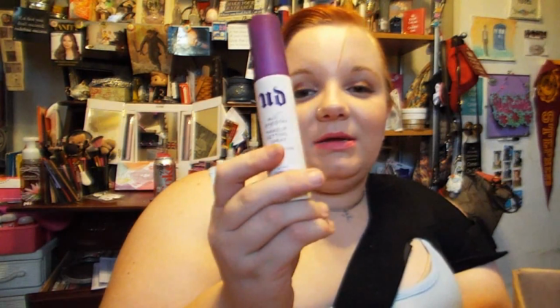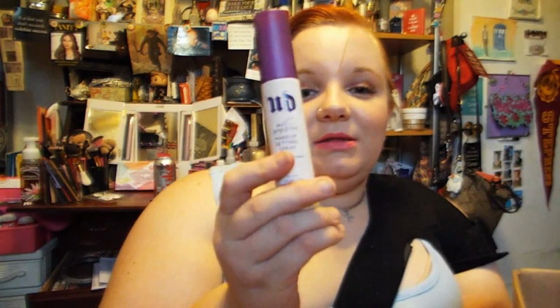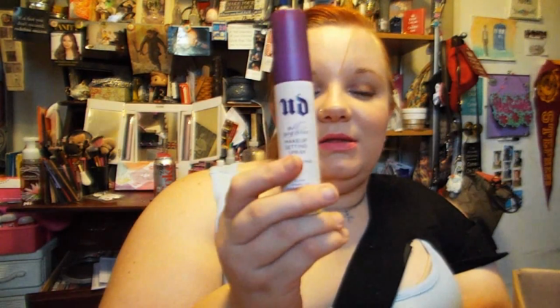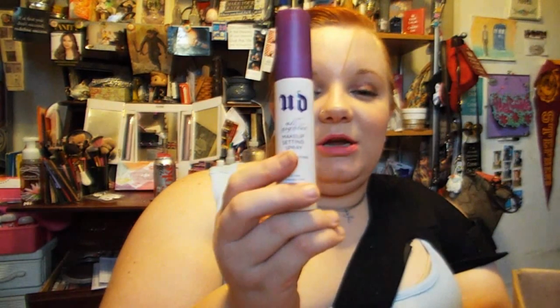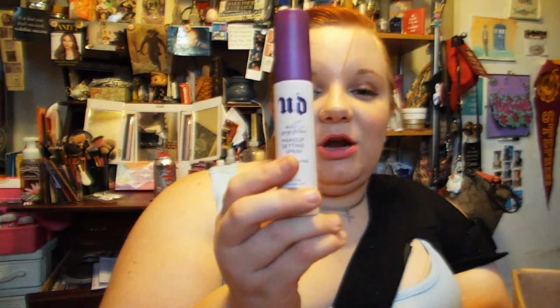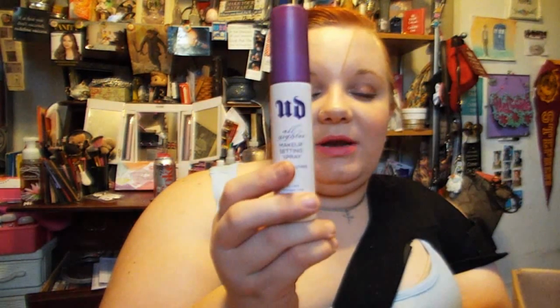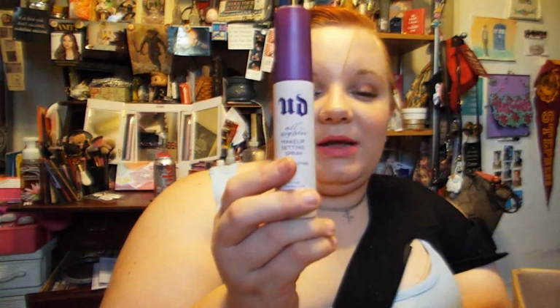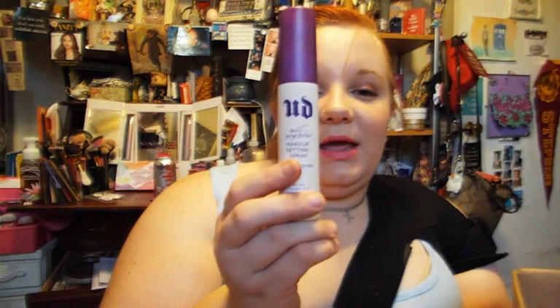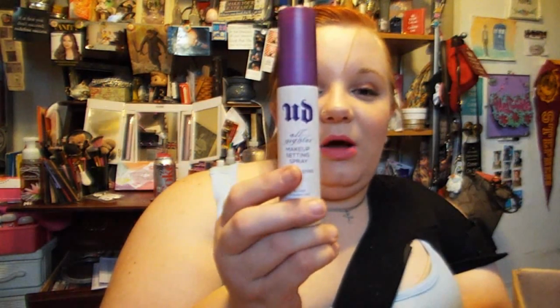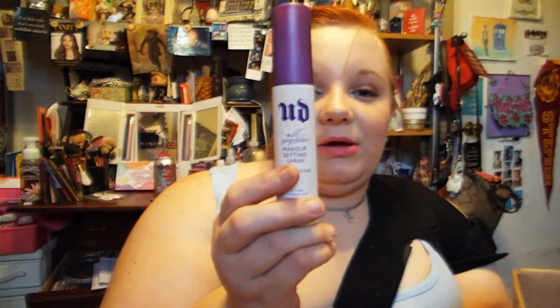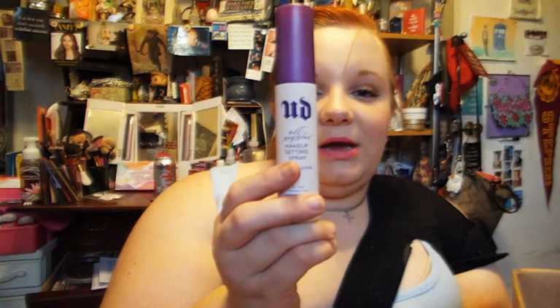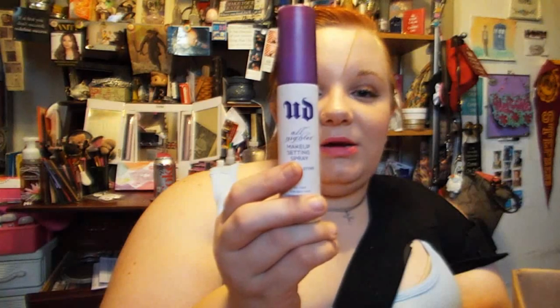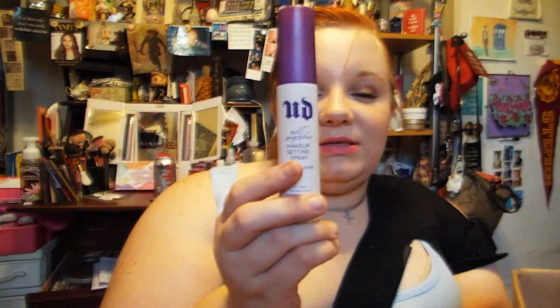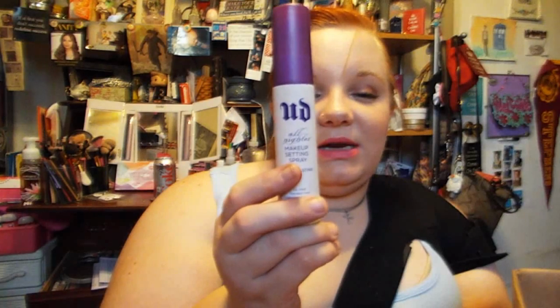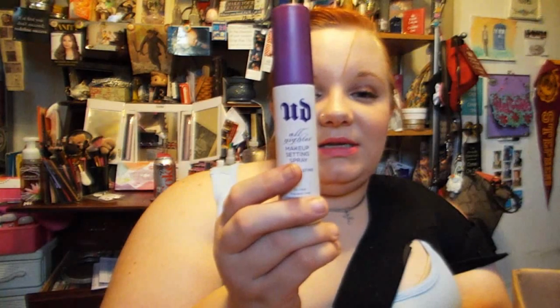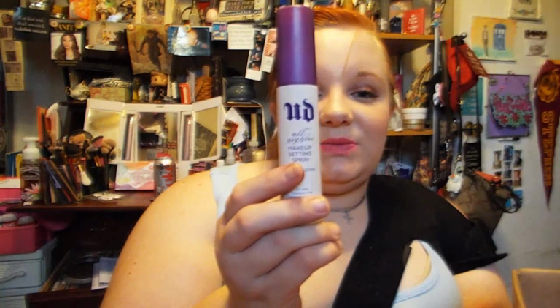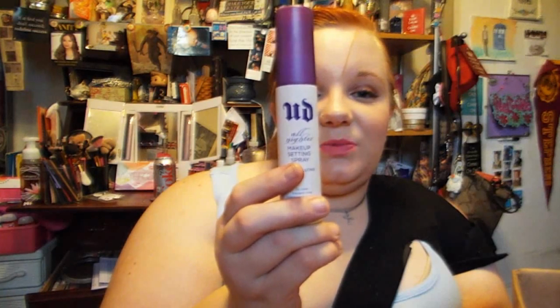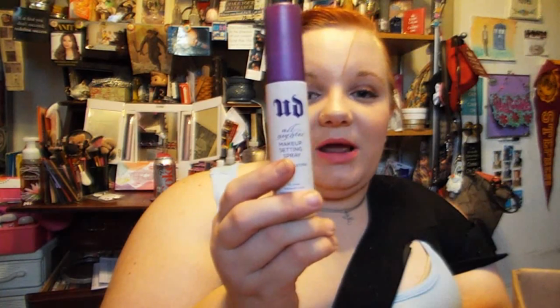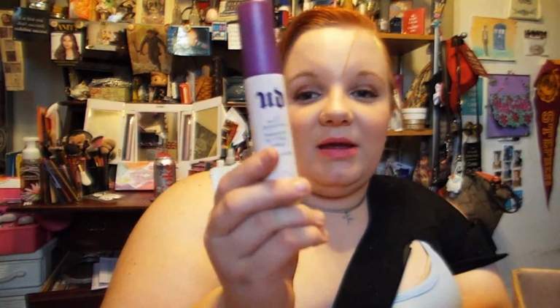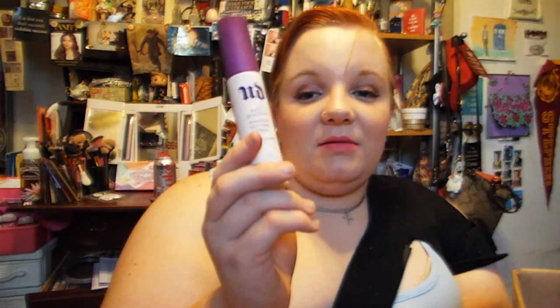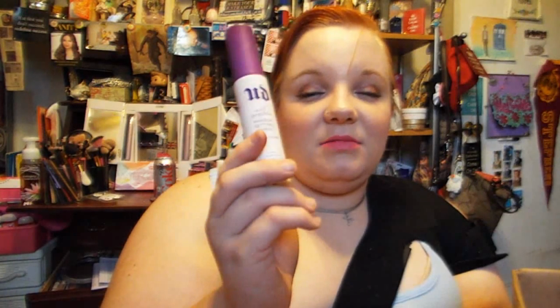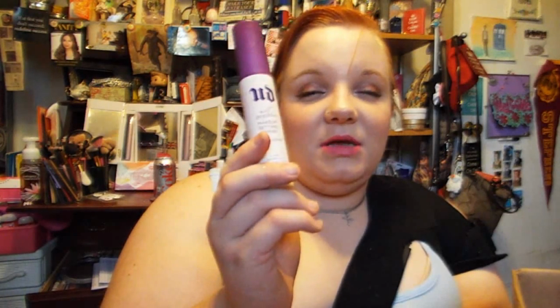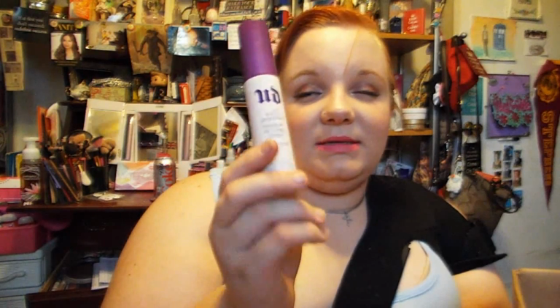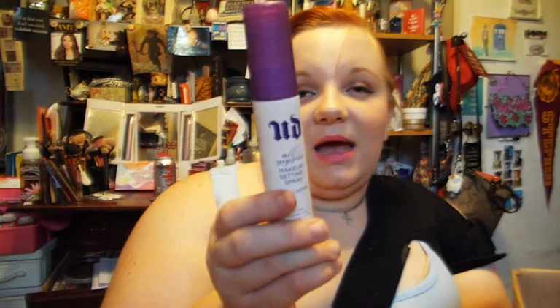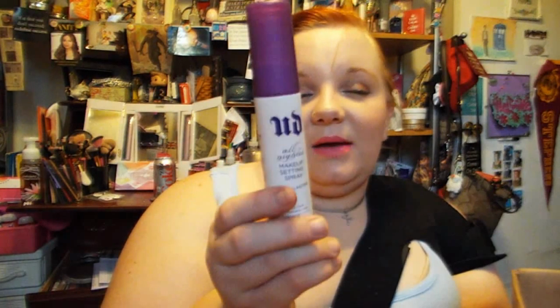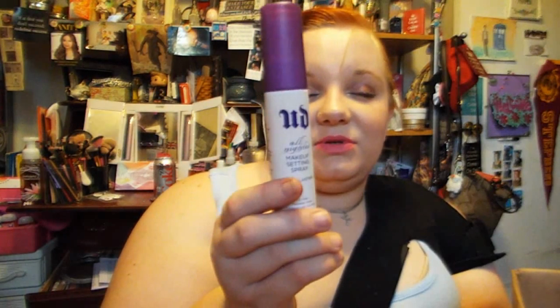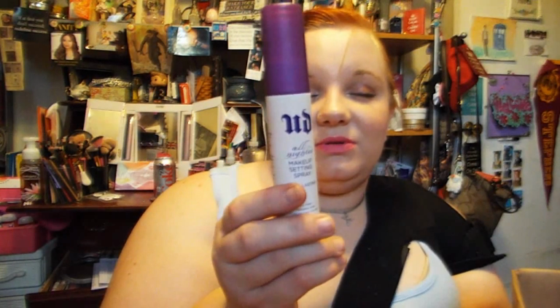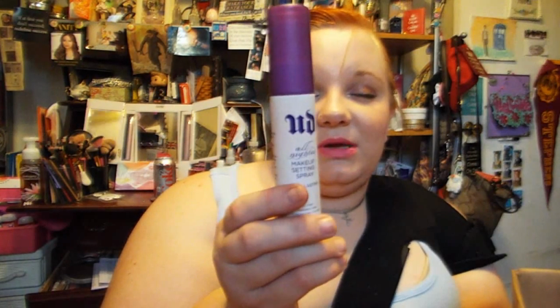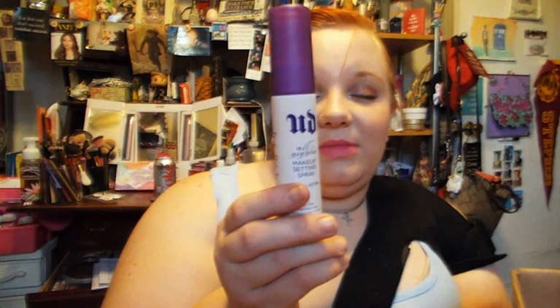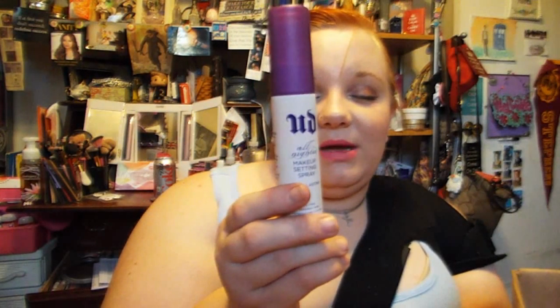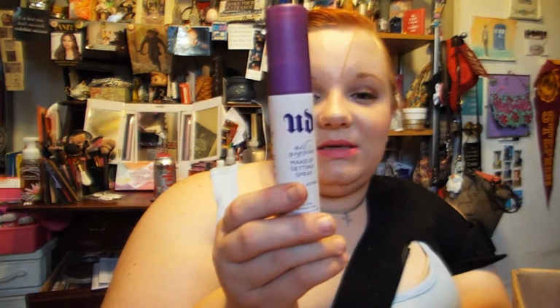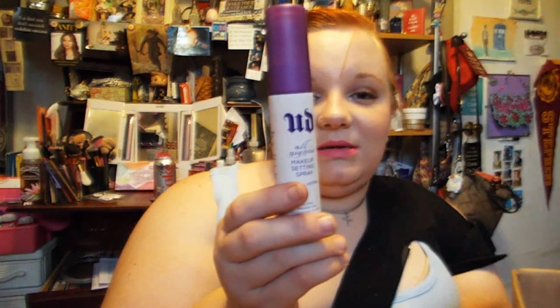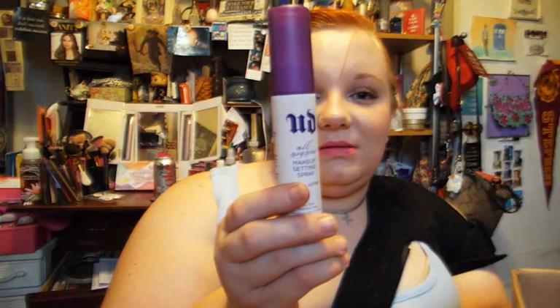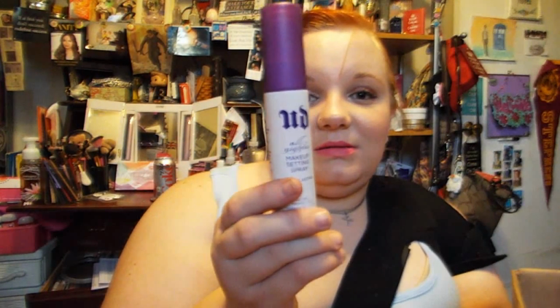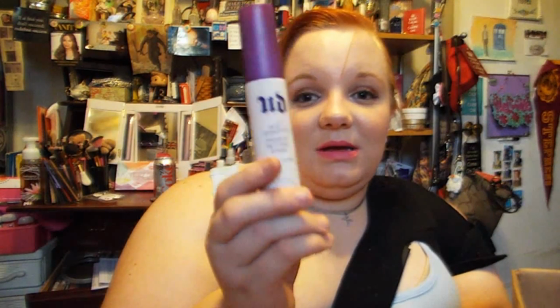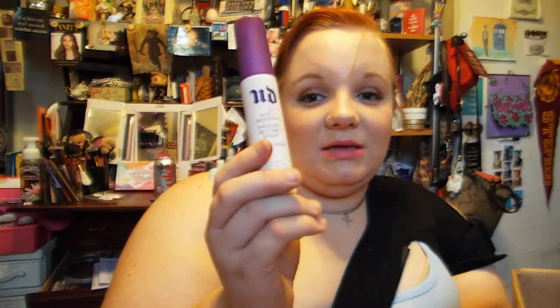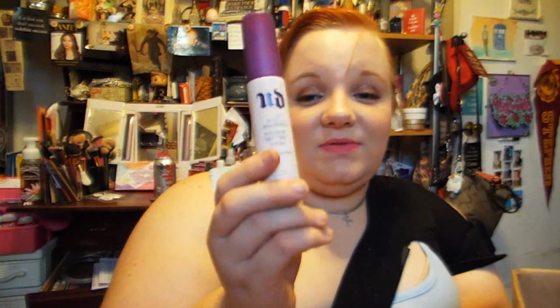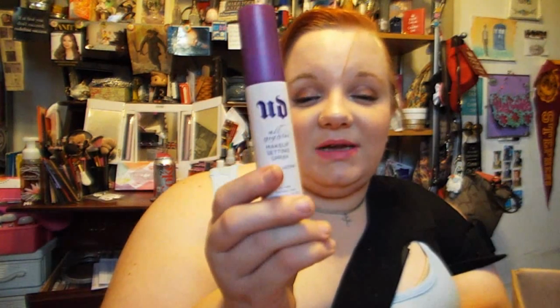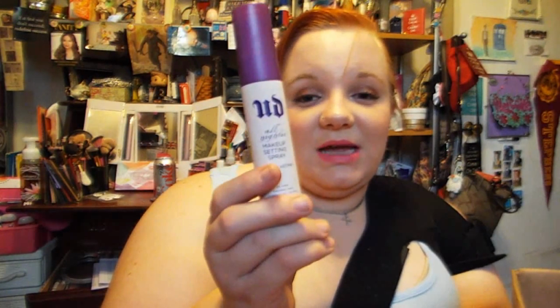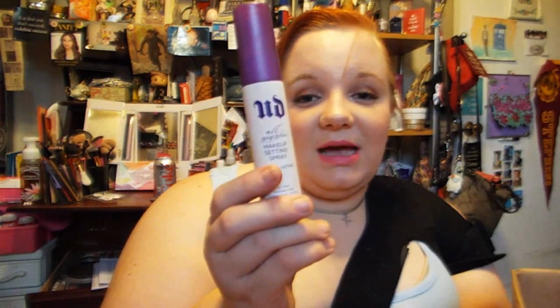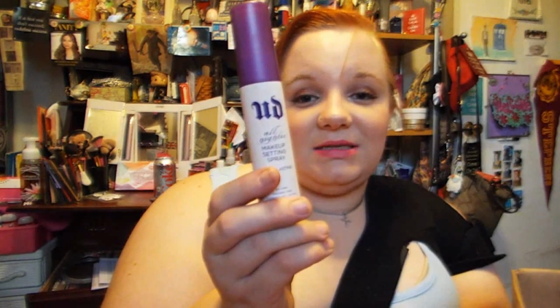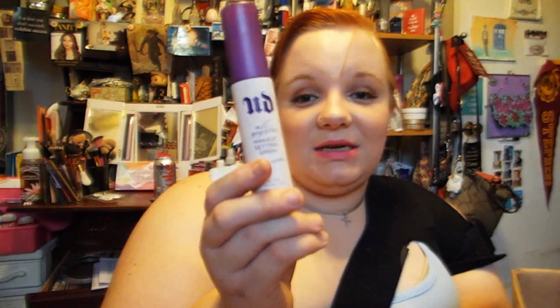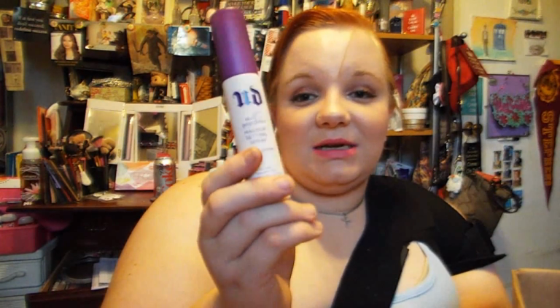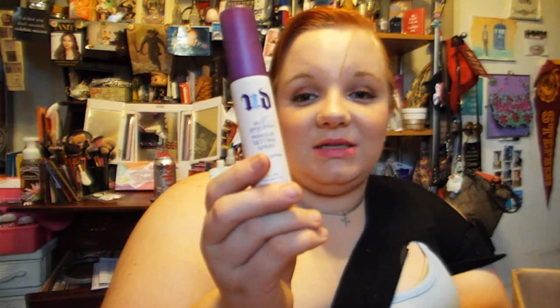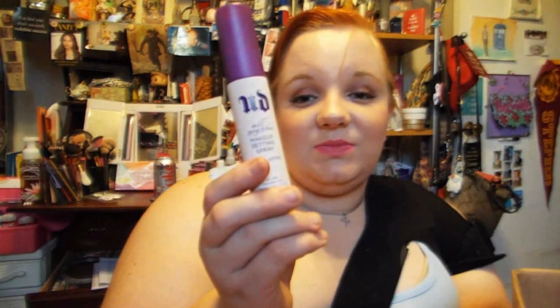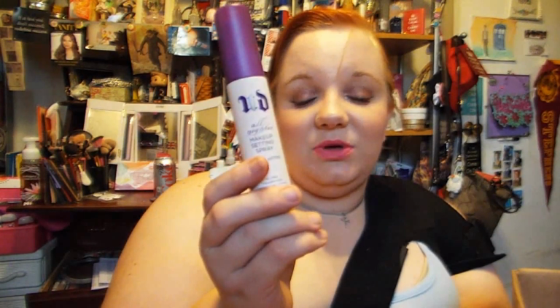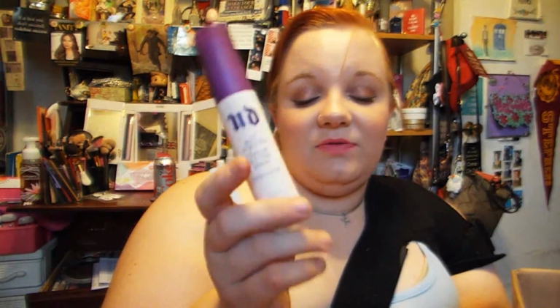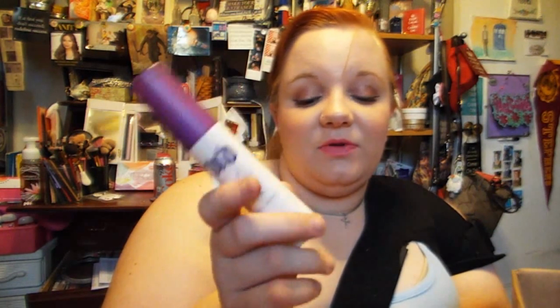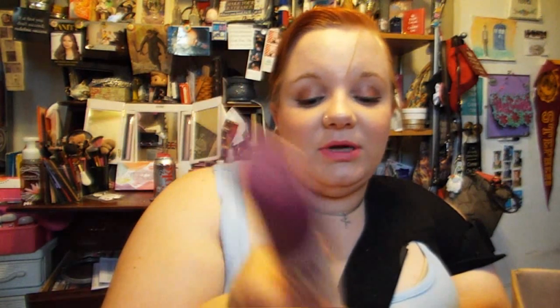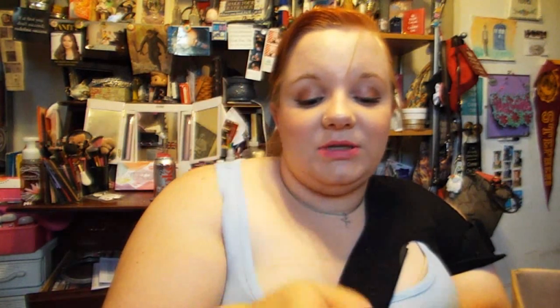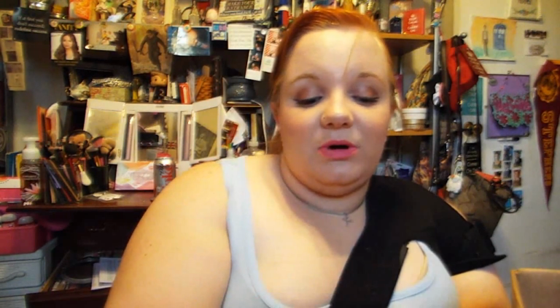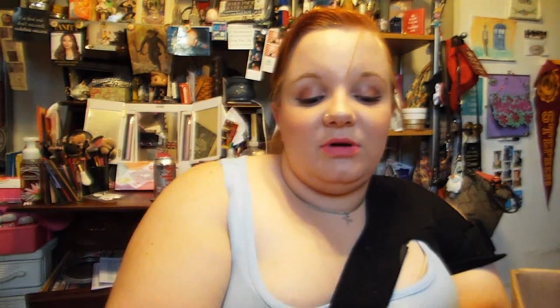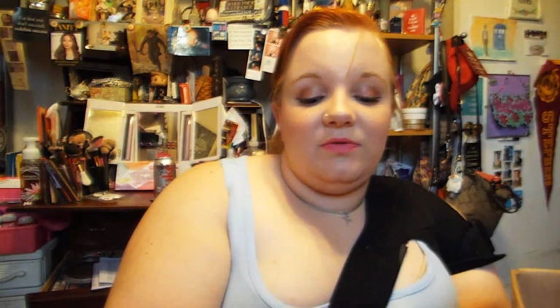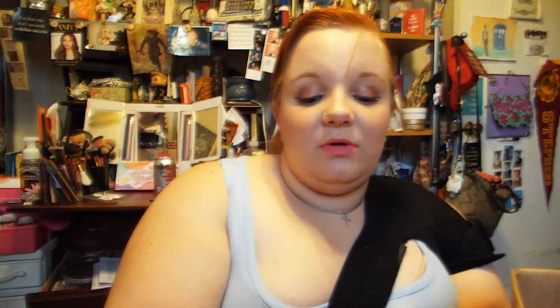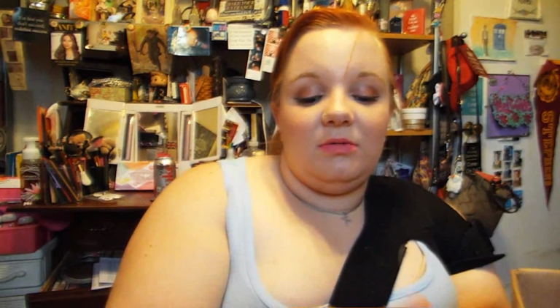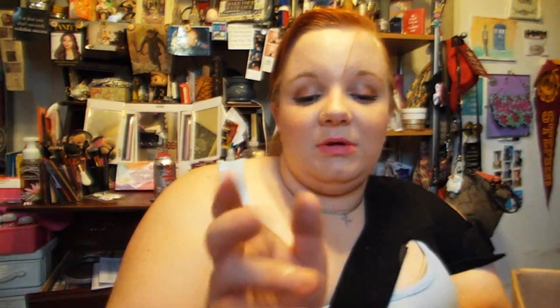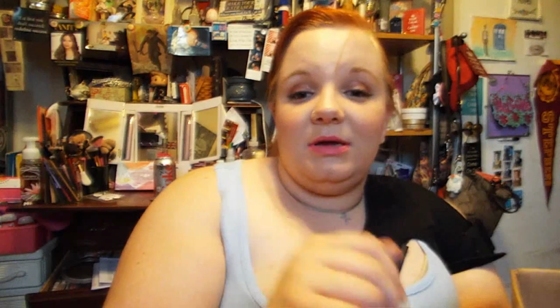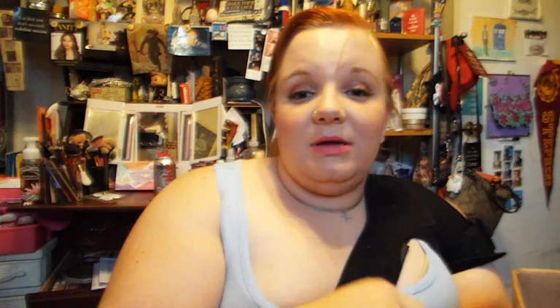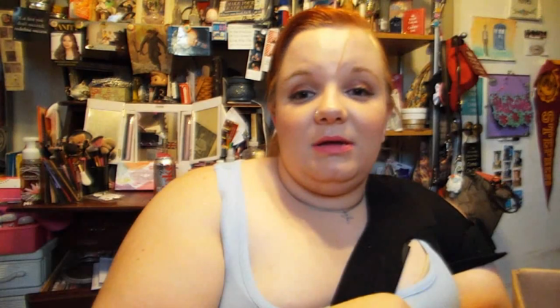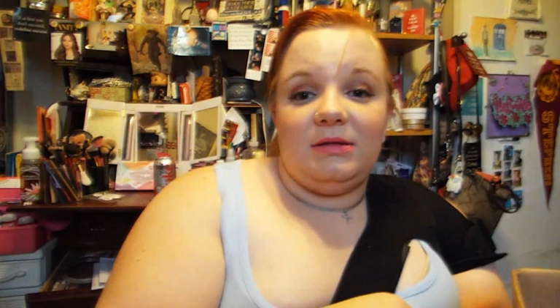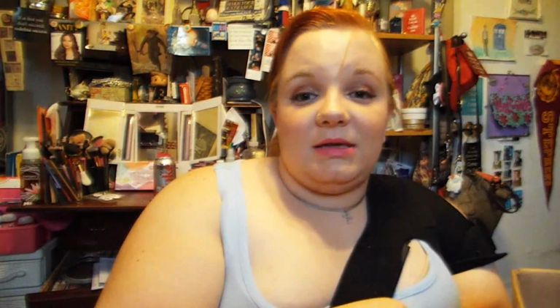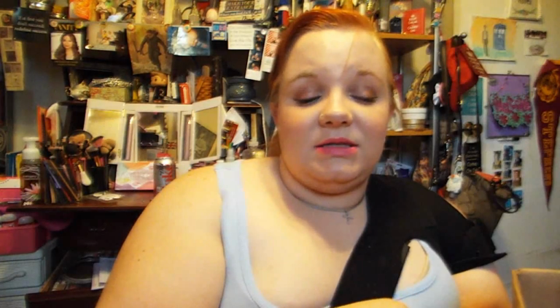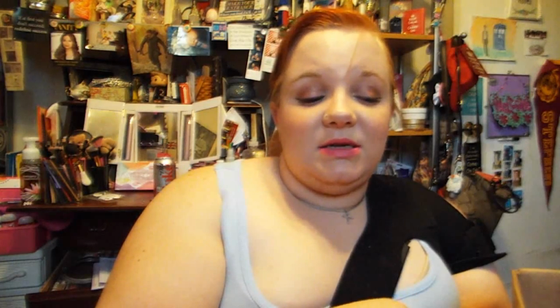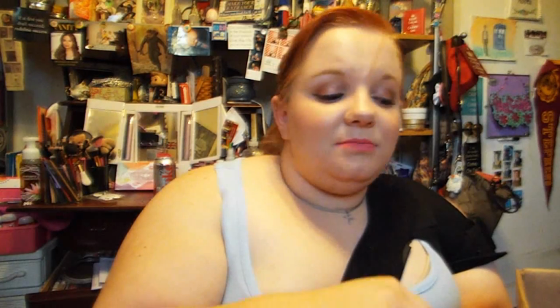The Urban Decay All Nighter Setting Spray is absolutely amazing, fantastic, and beautiful. That's all I need to say about it.